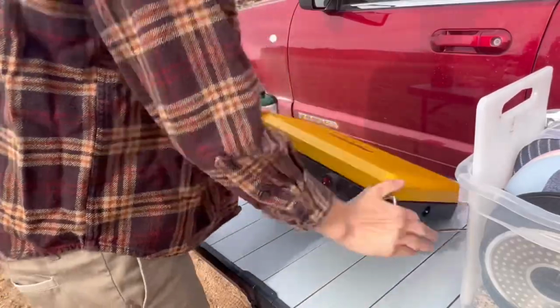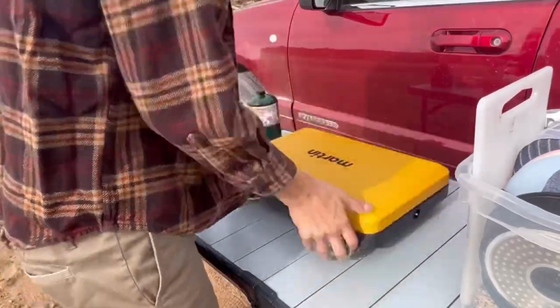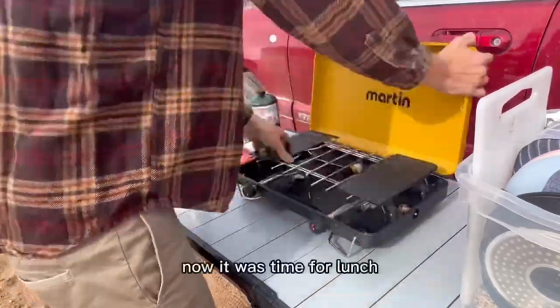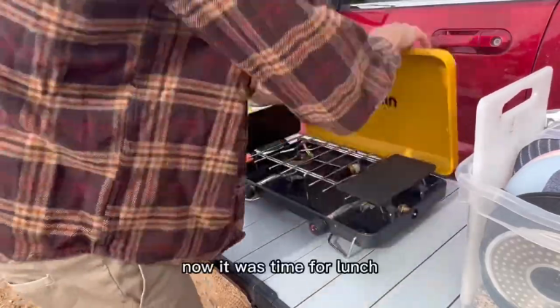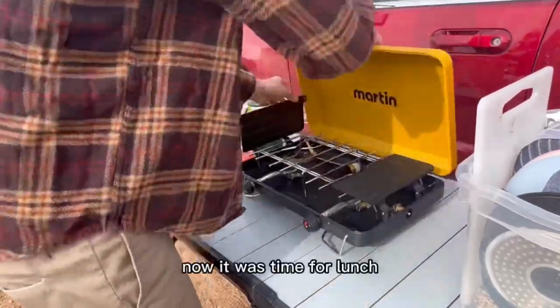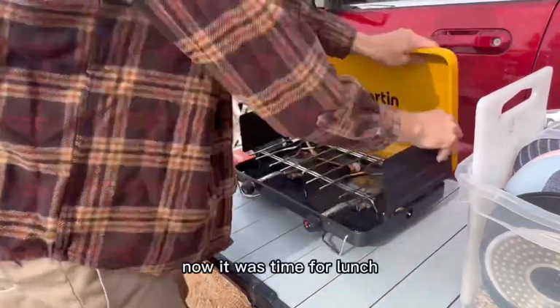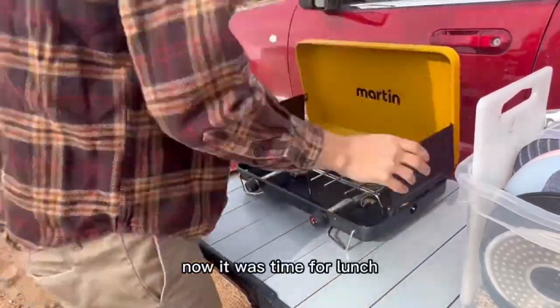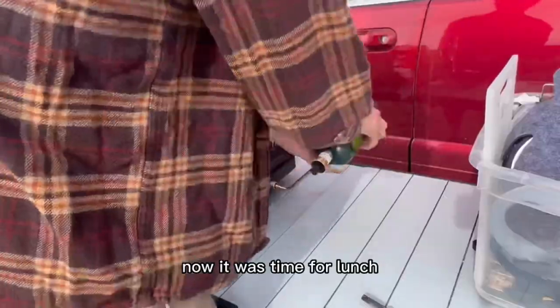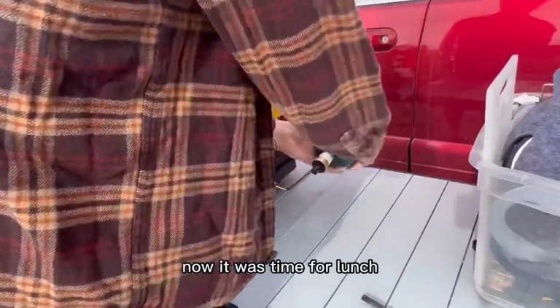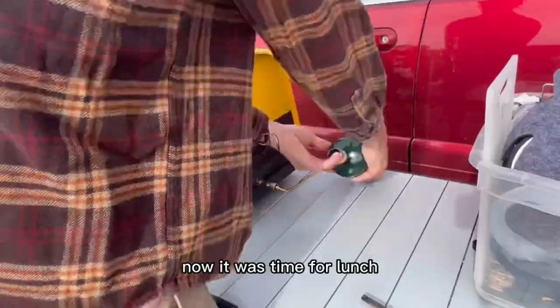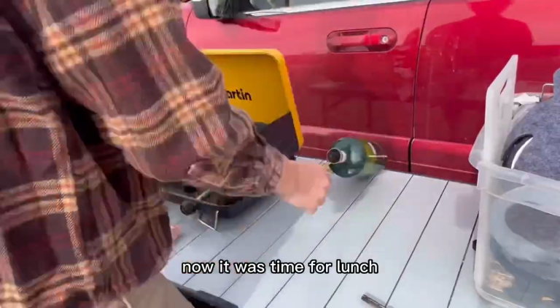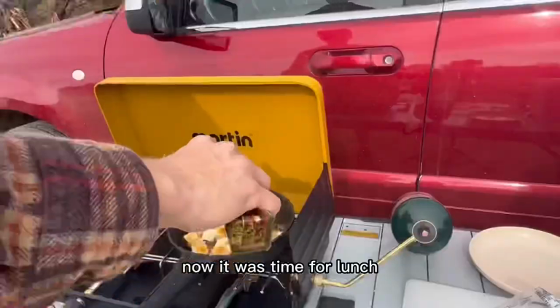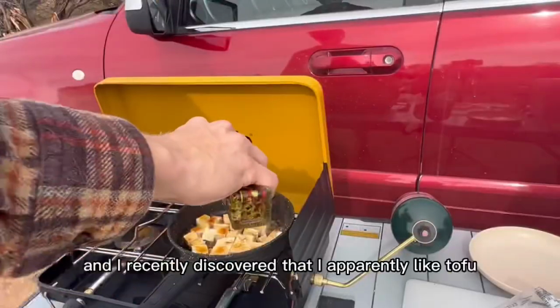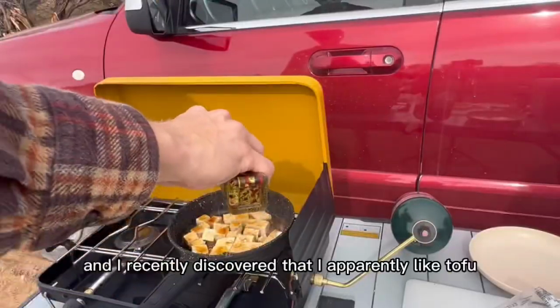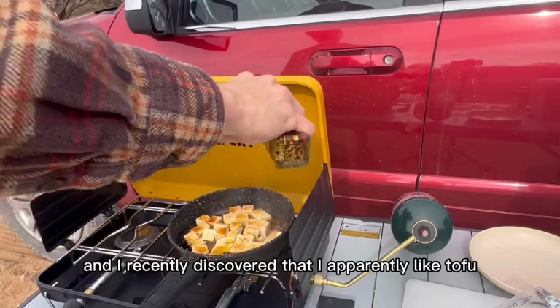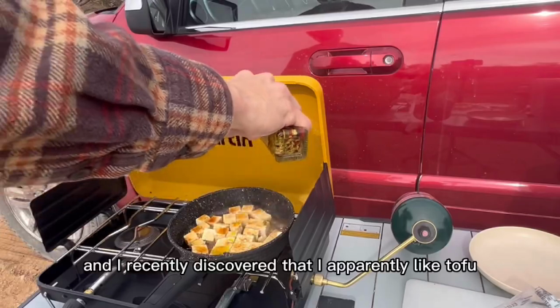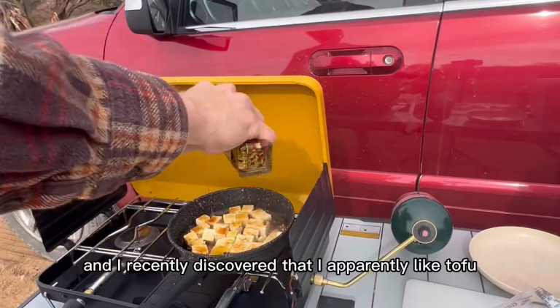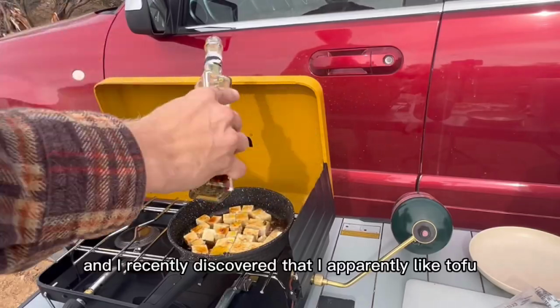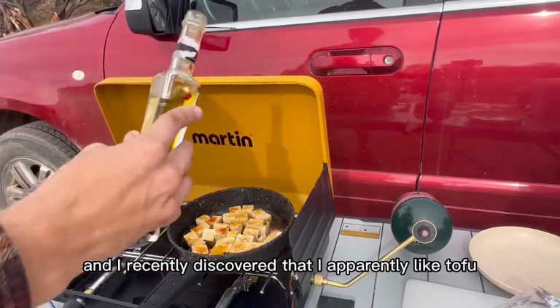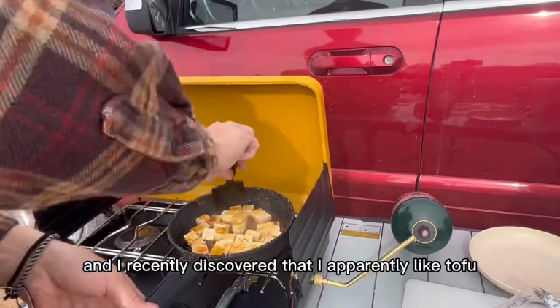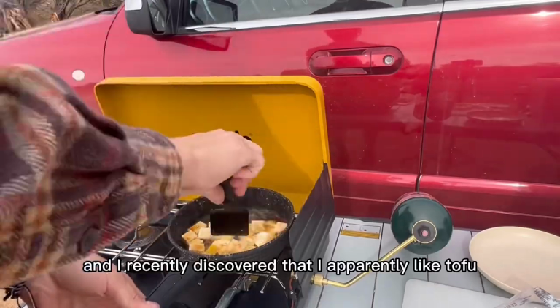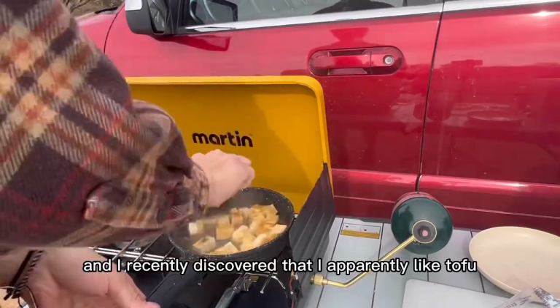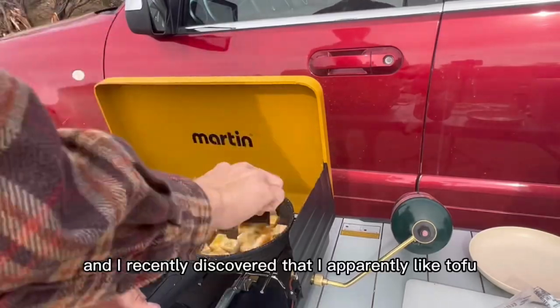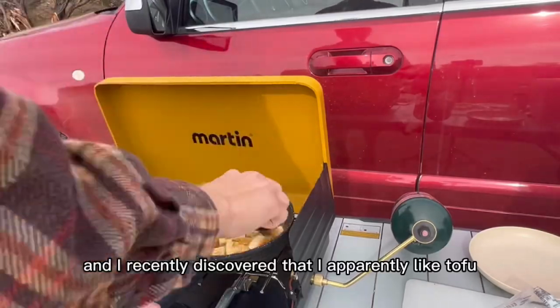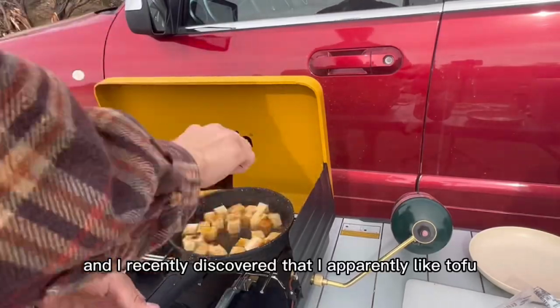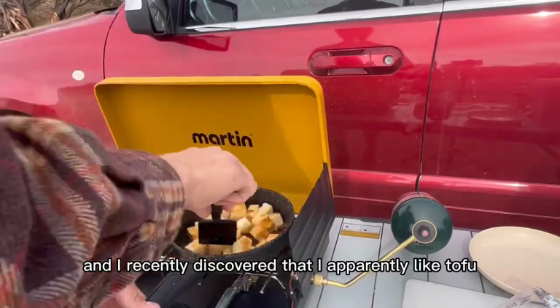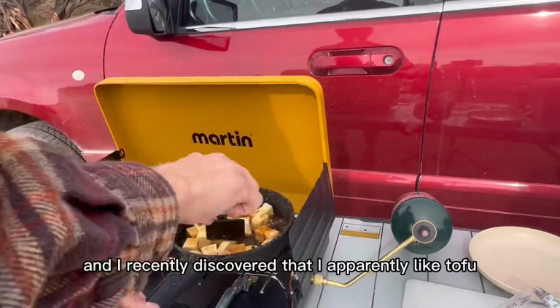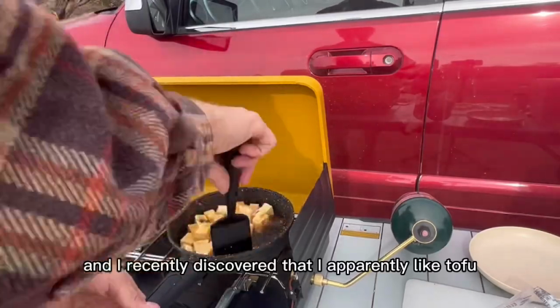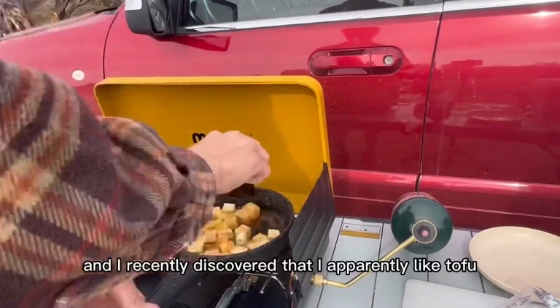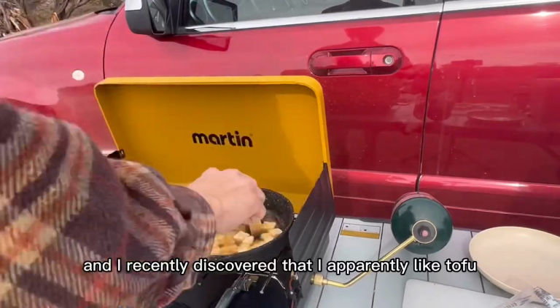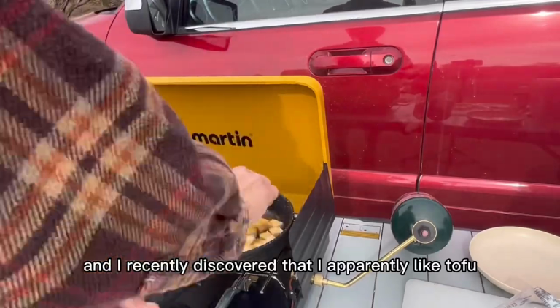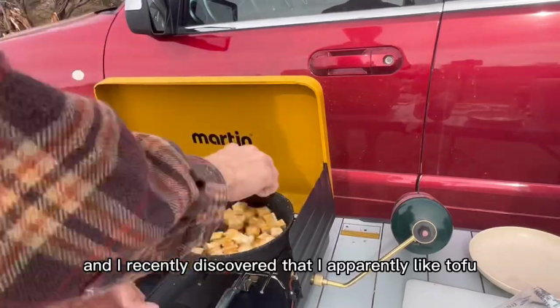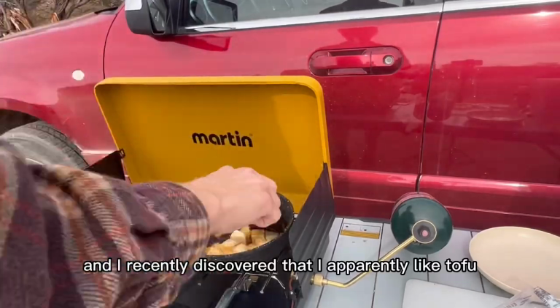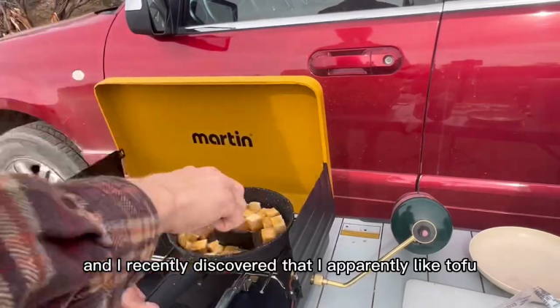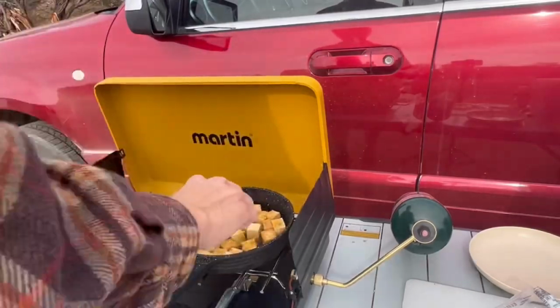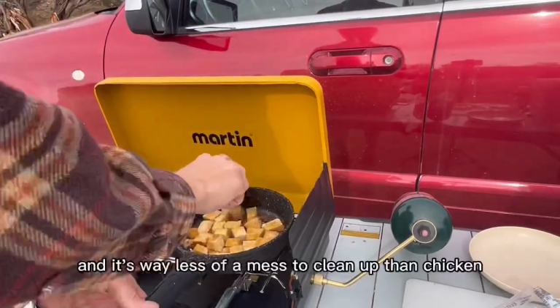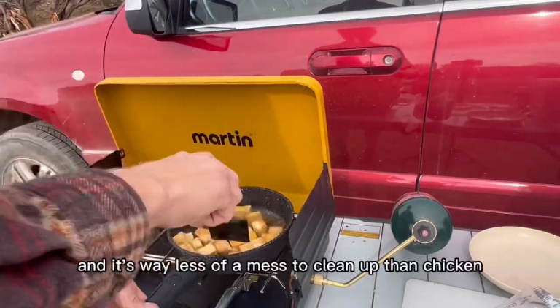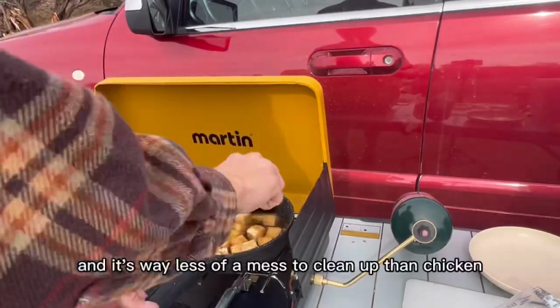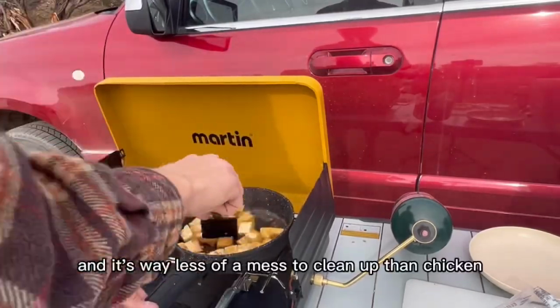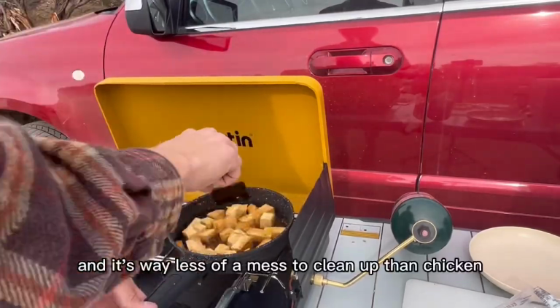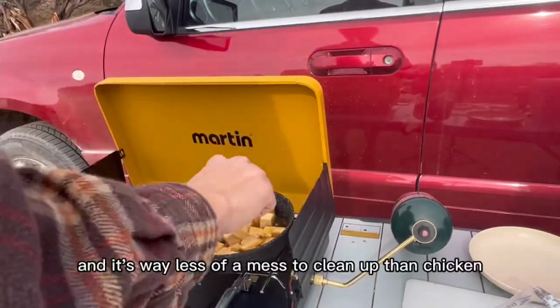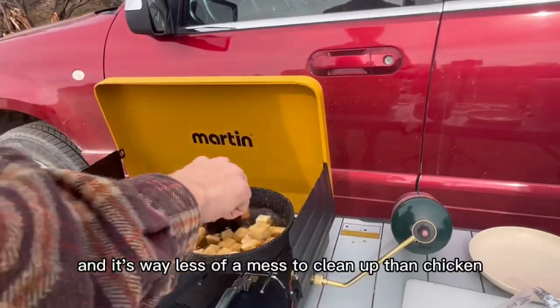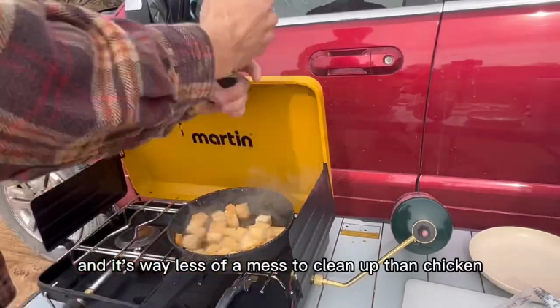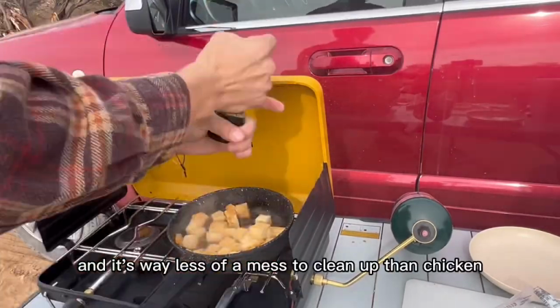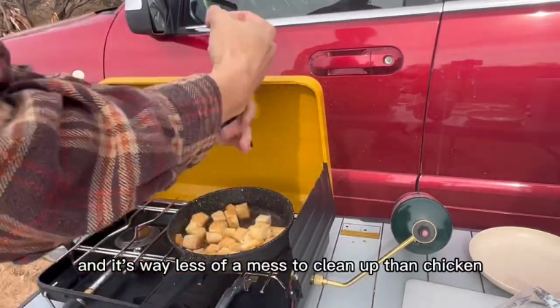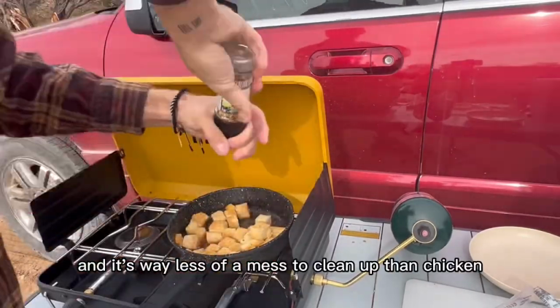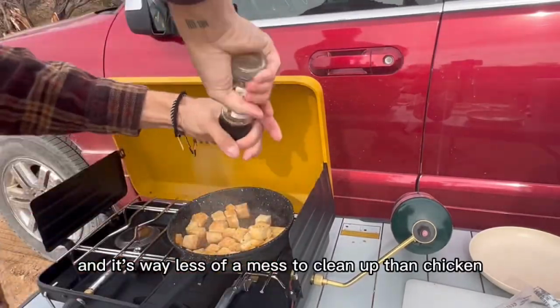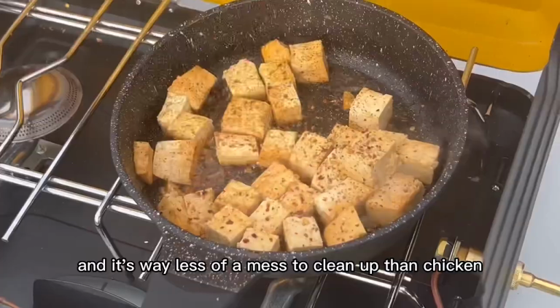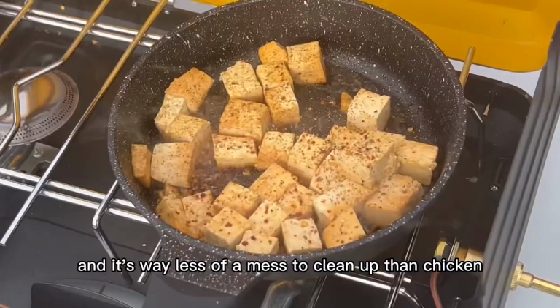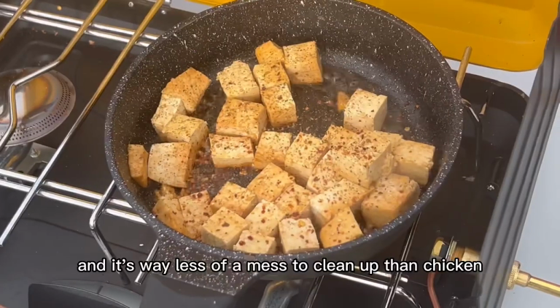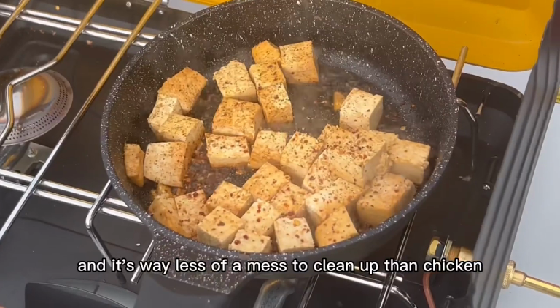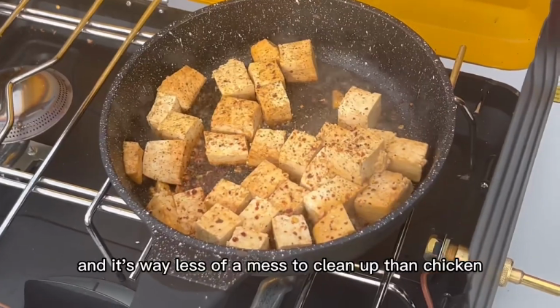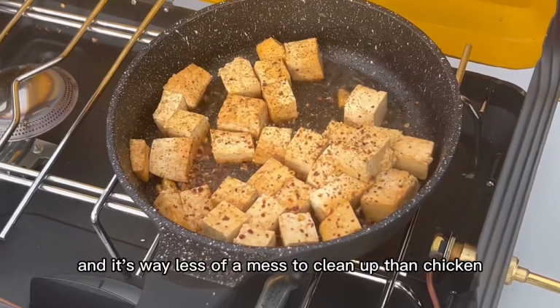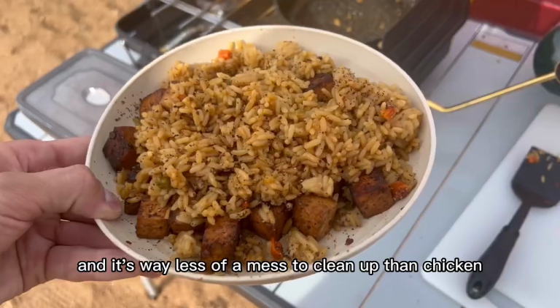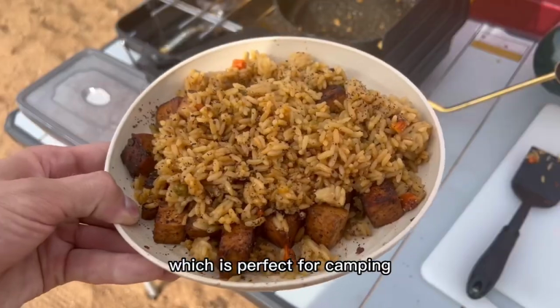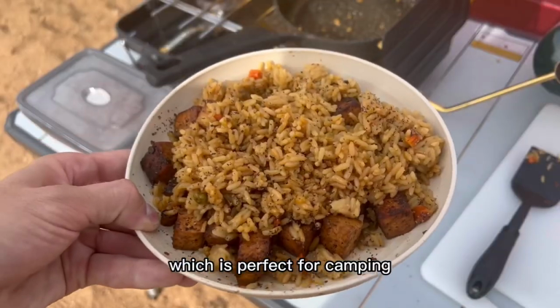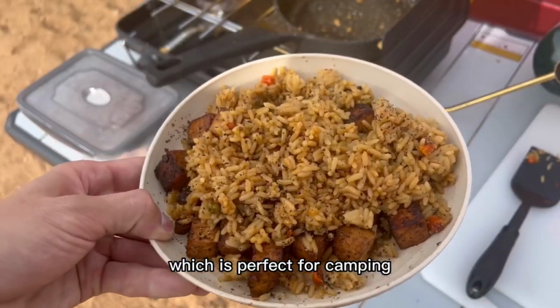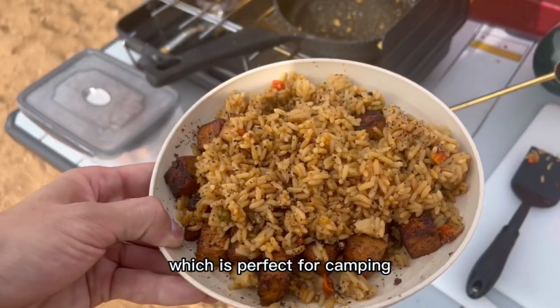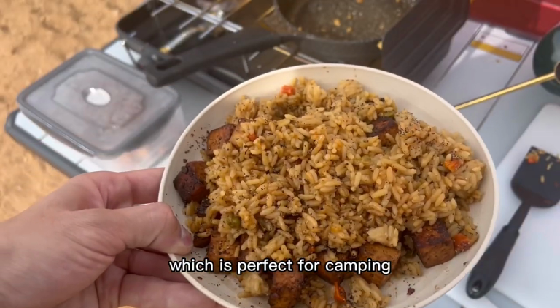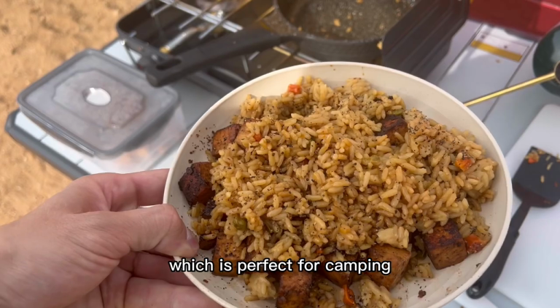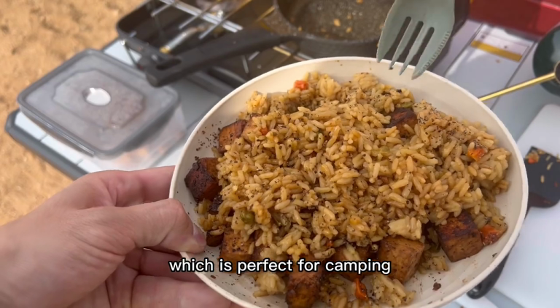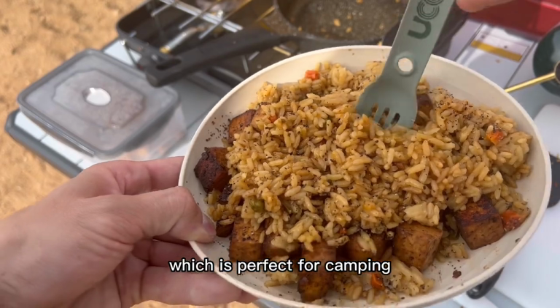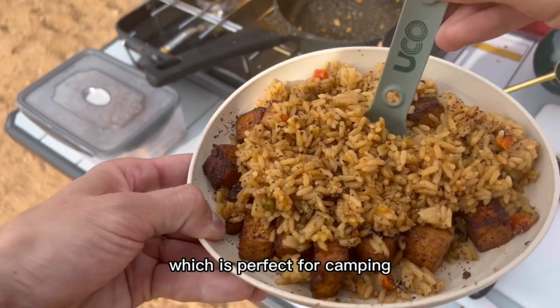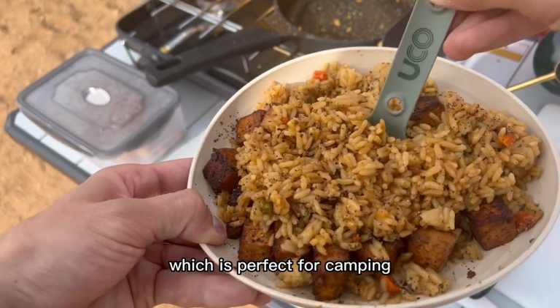Now it was time for lunch, and I recently discovered that I apparently like tofu. It's way less of a mess to clean up than chicken, which is perfect for camping.